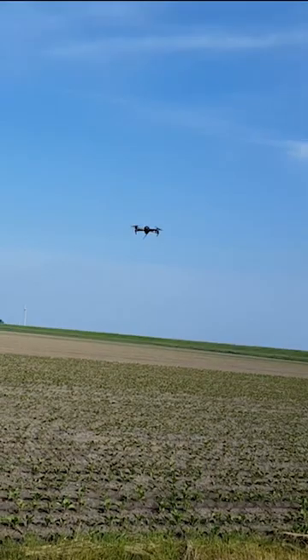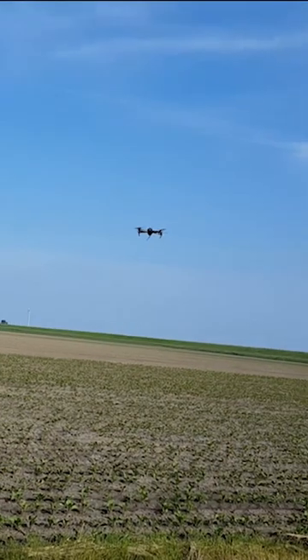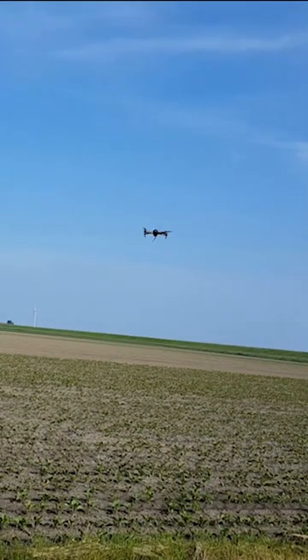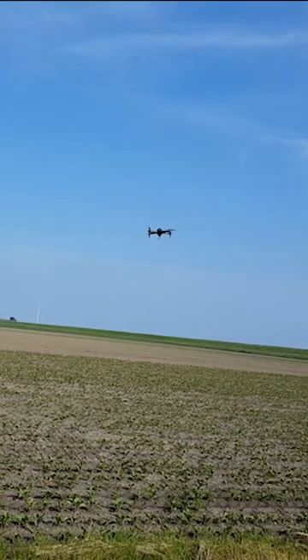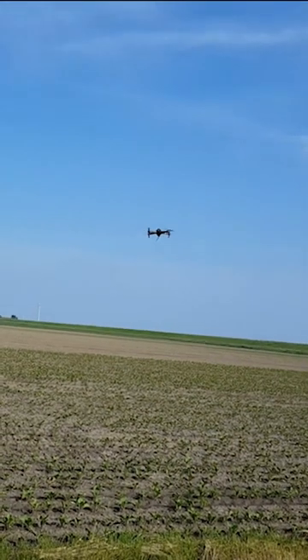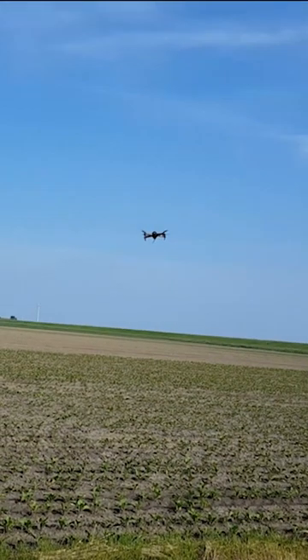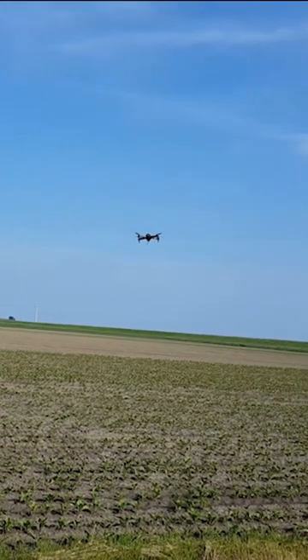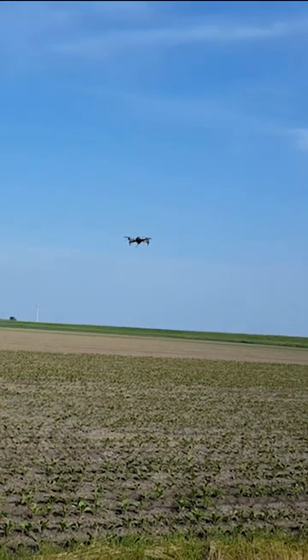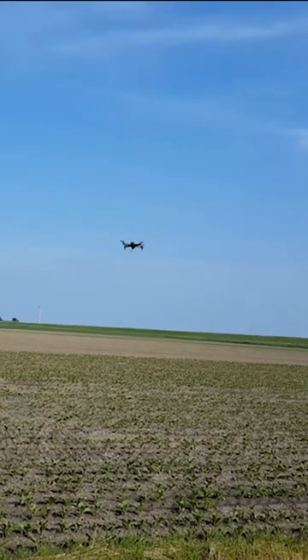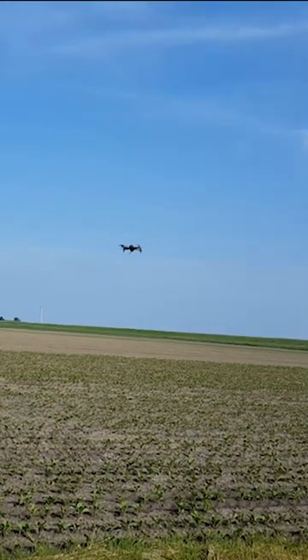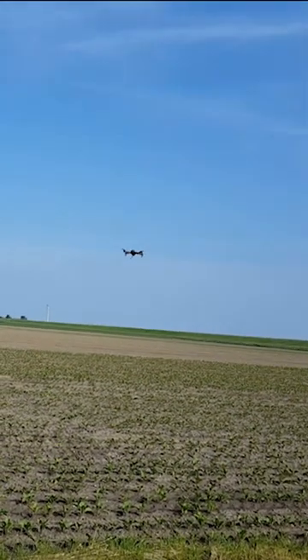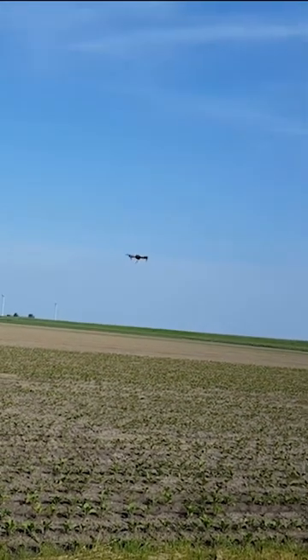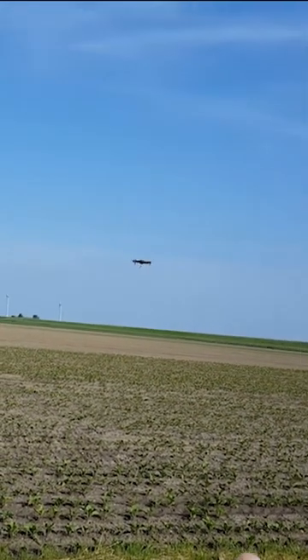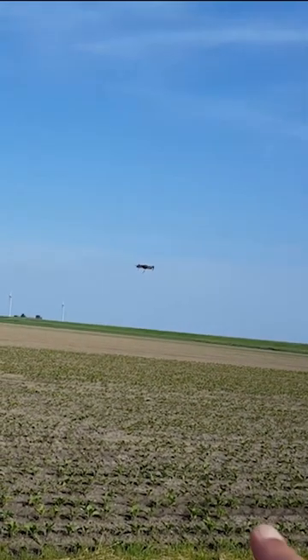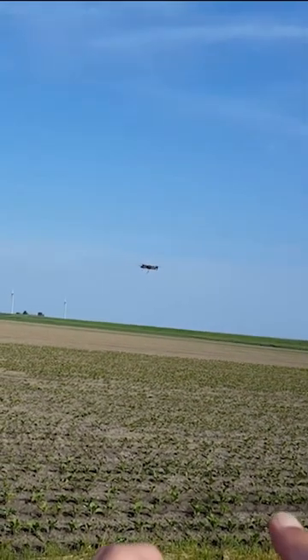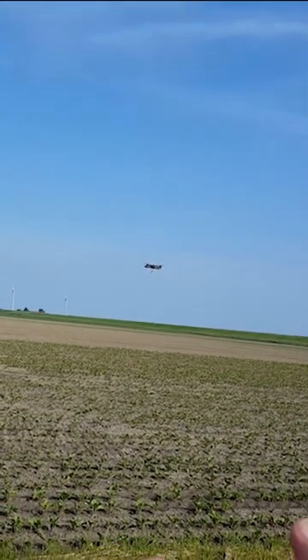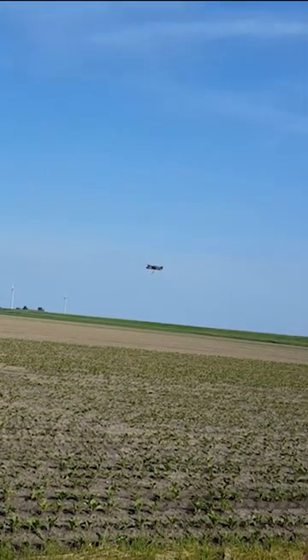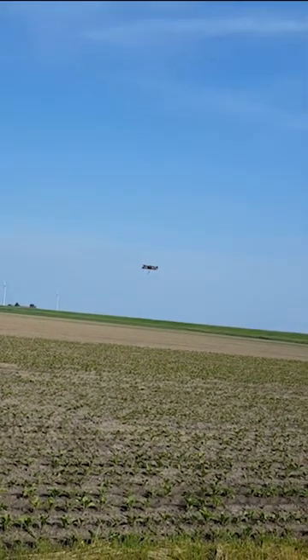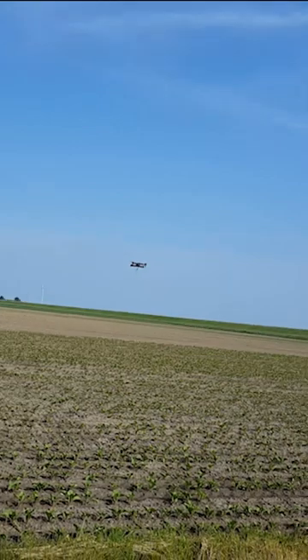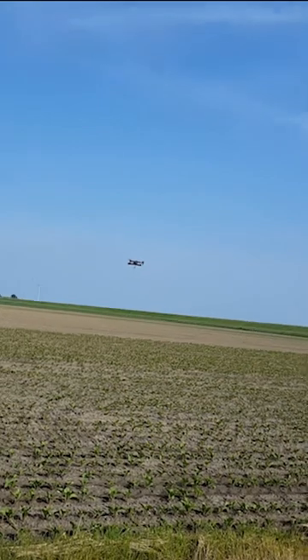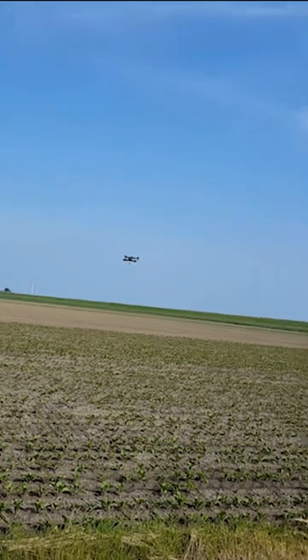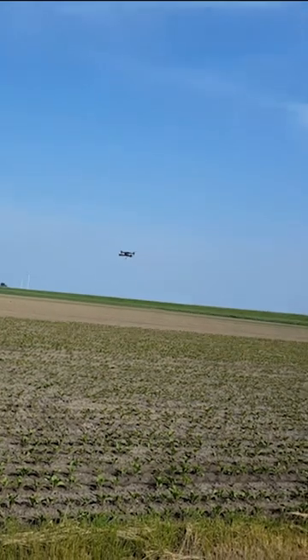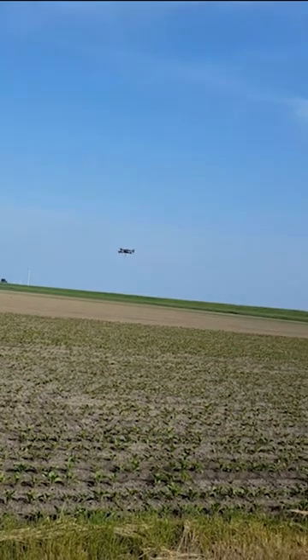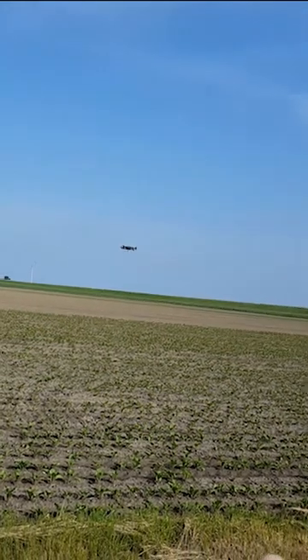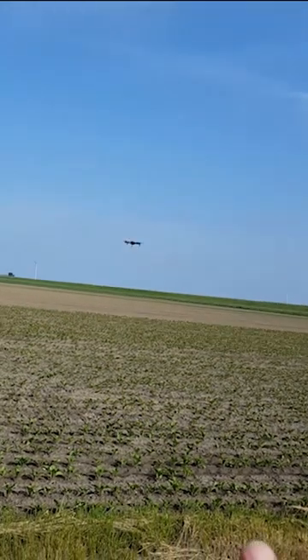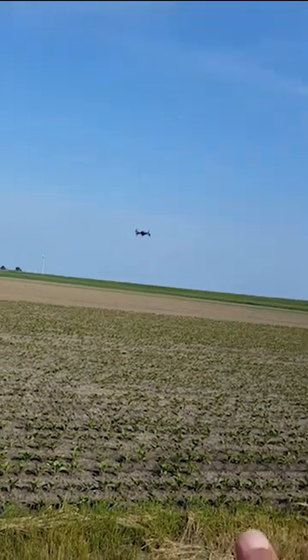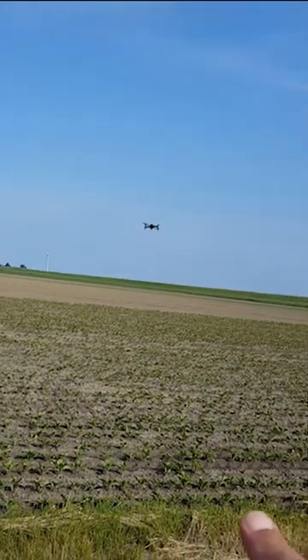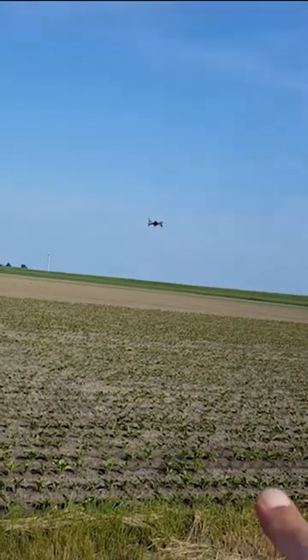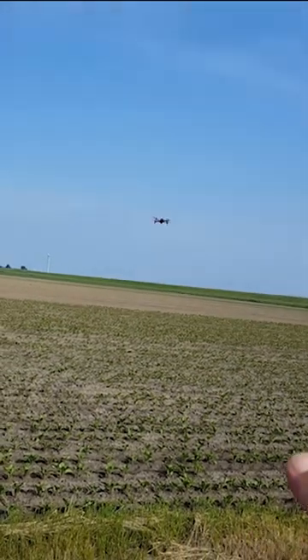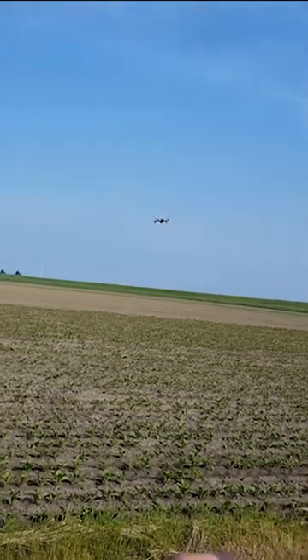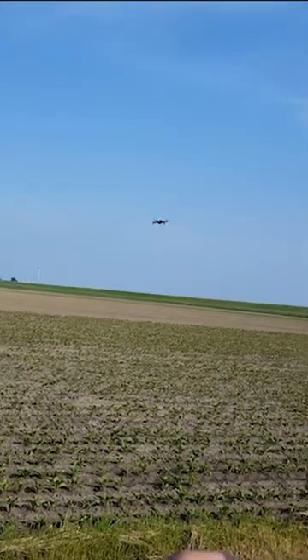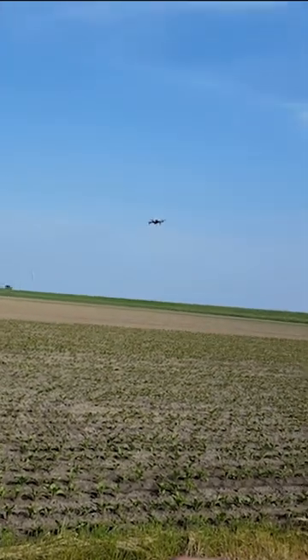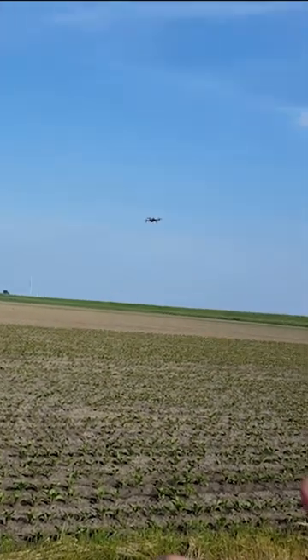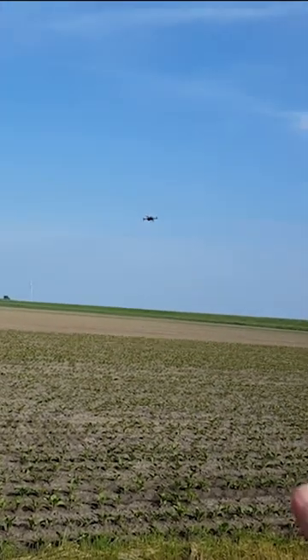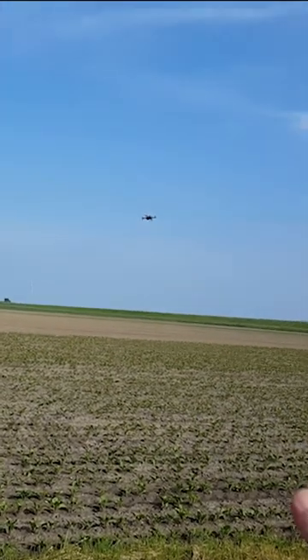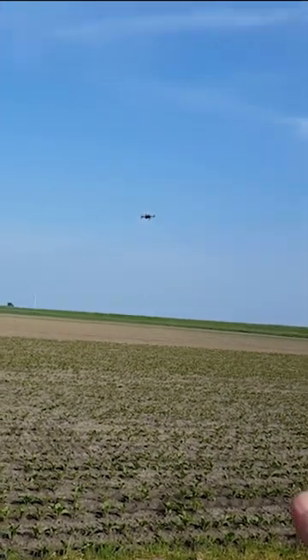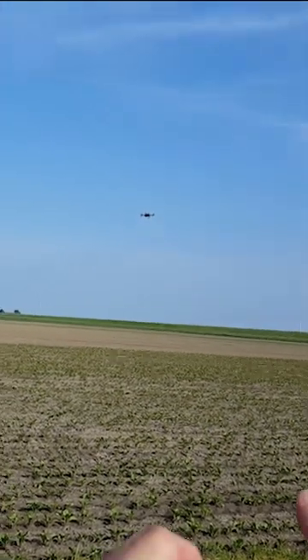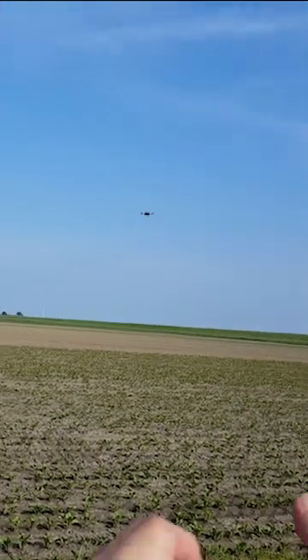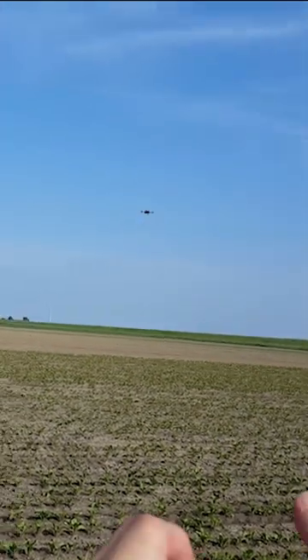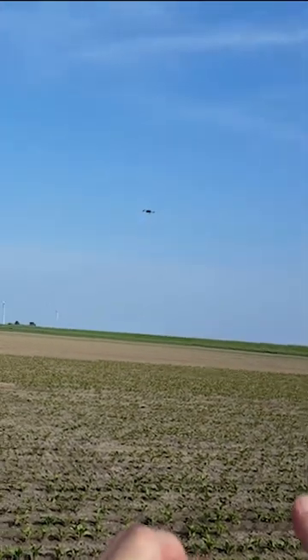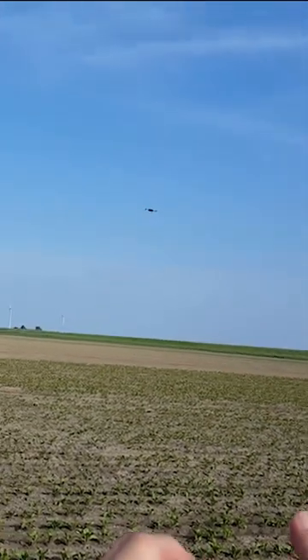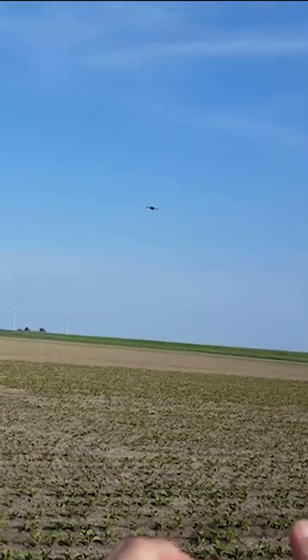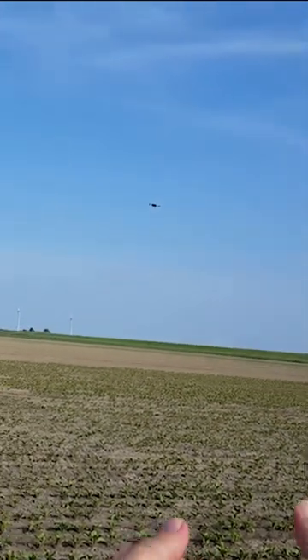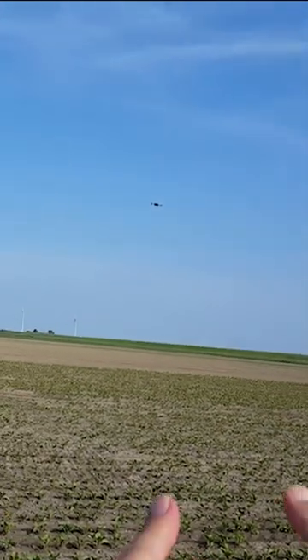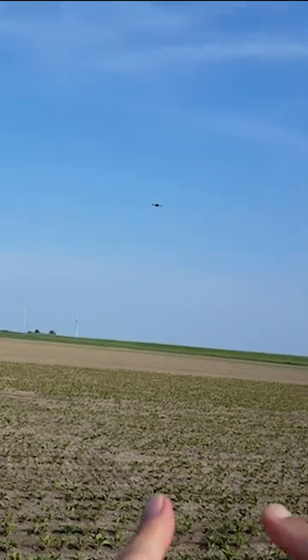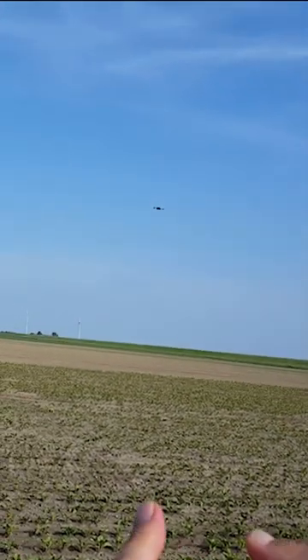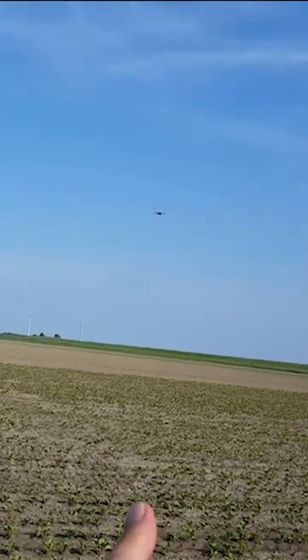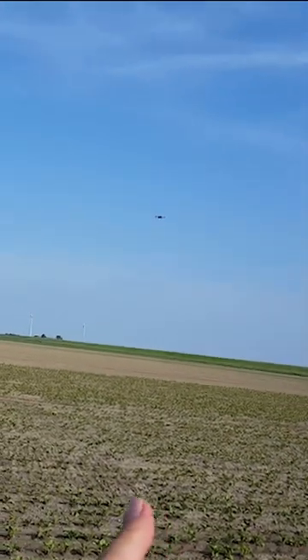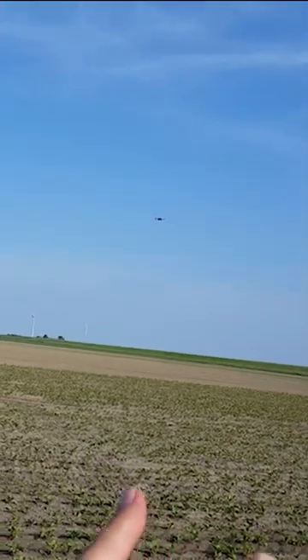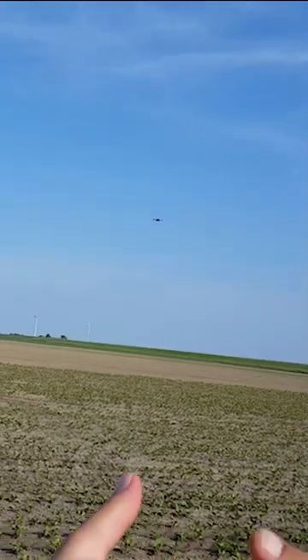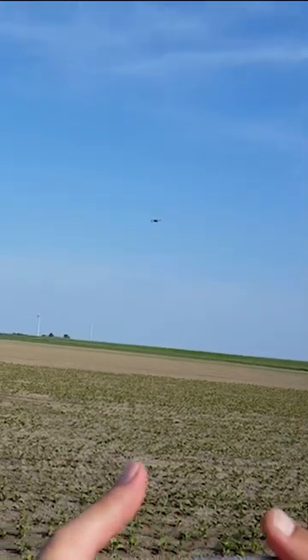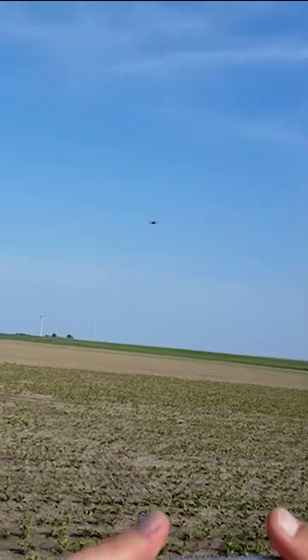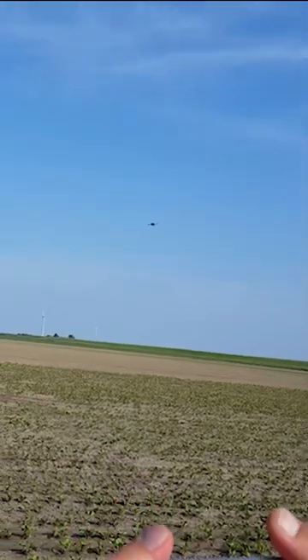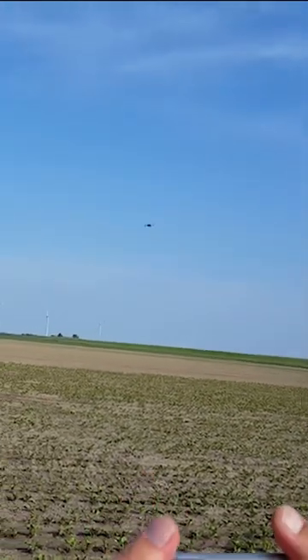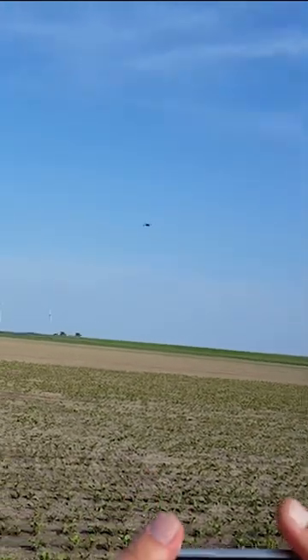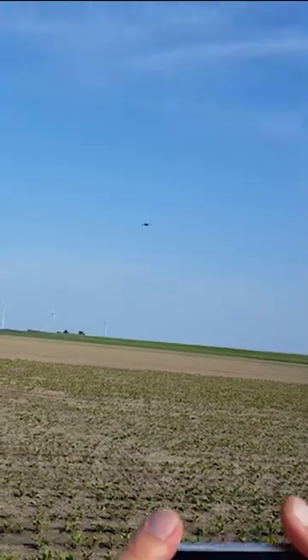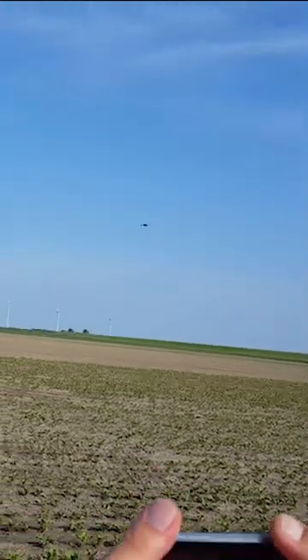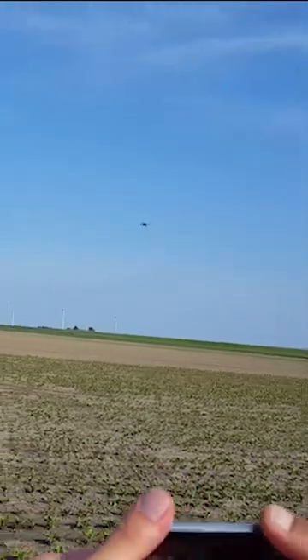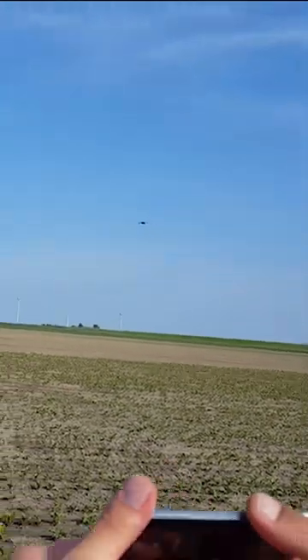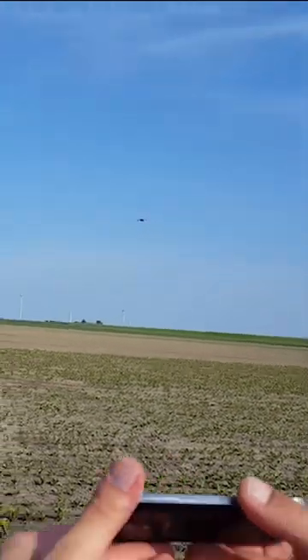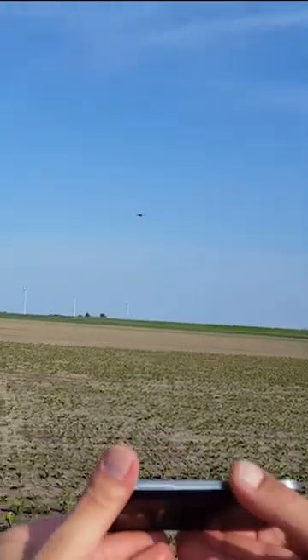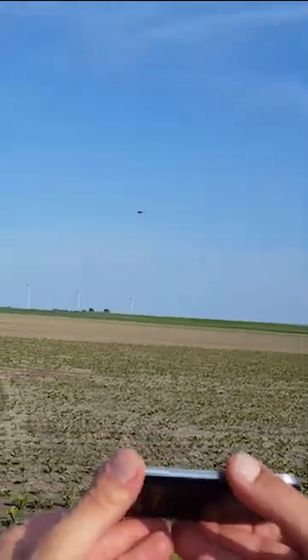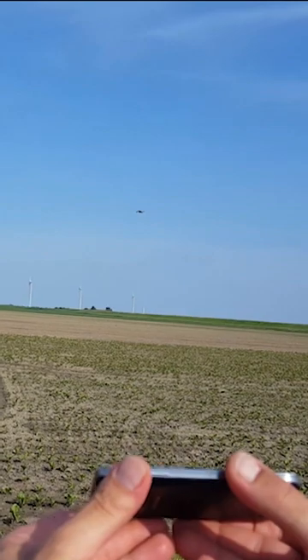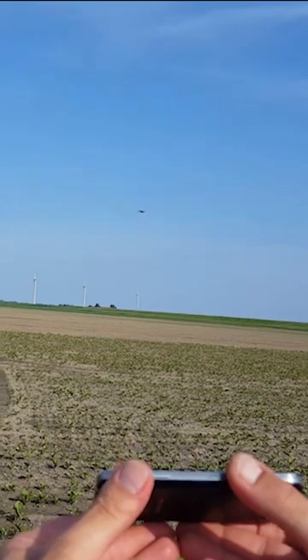Flying with my phone is not easy. I'm giving it more throttle and giving it more angle.